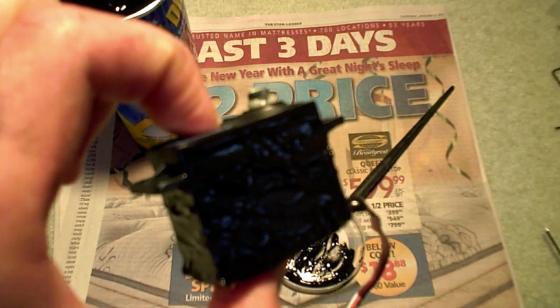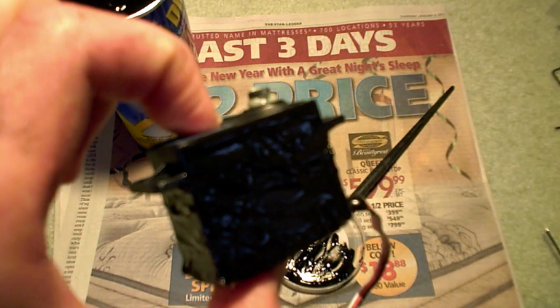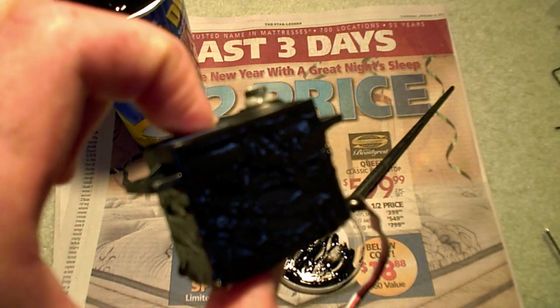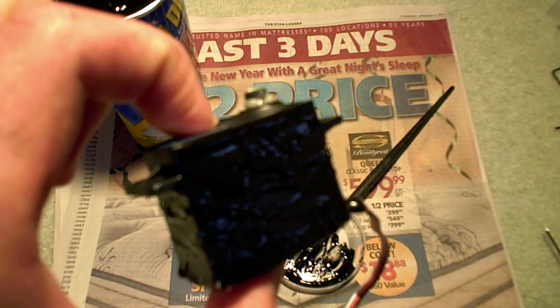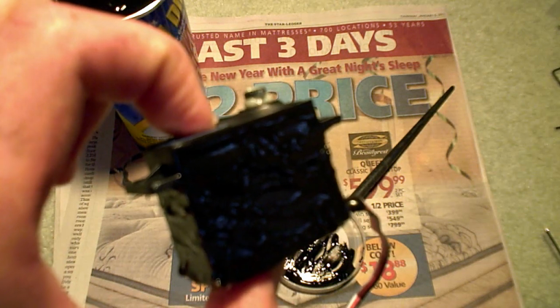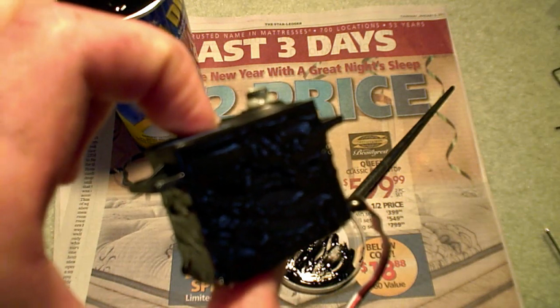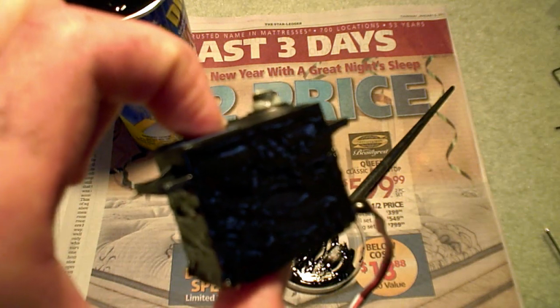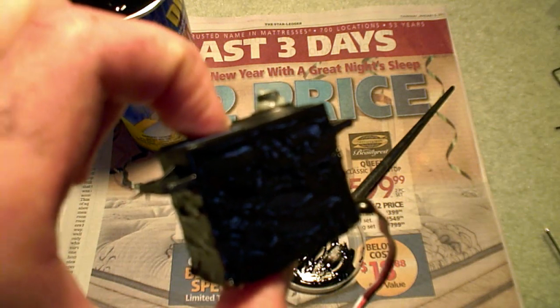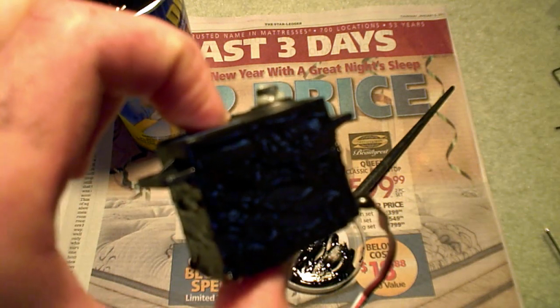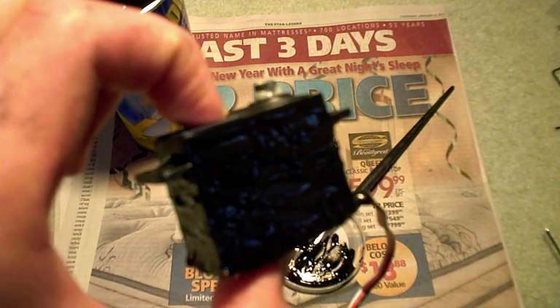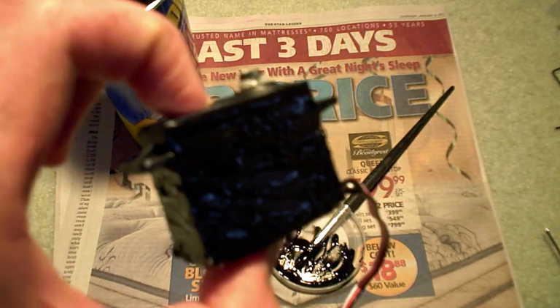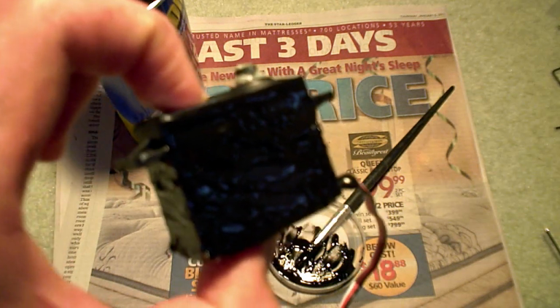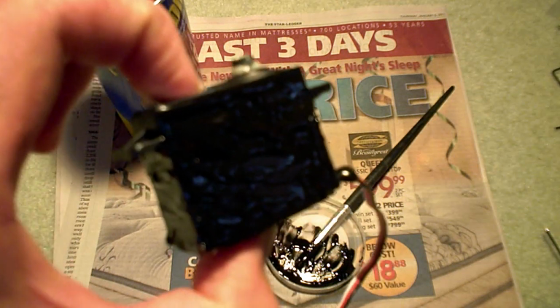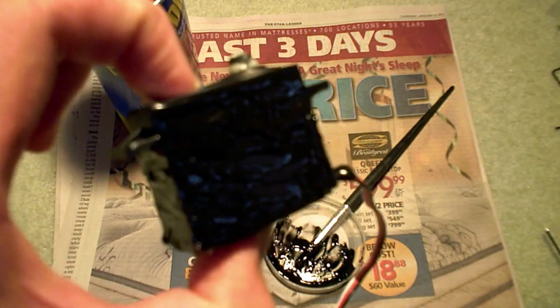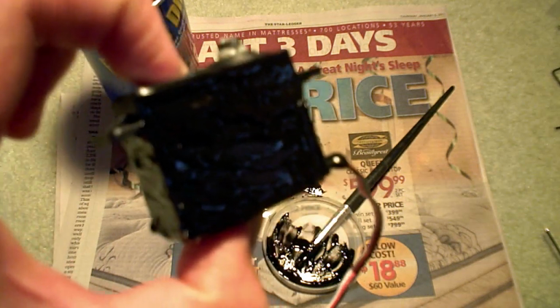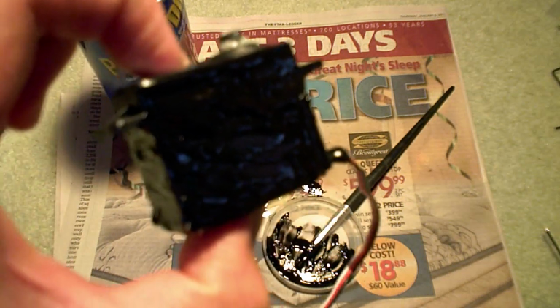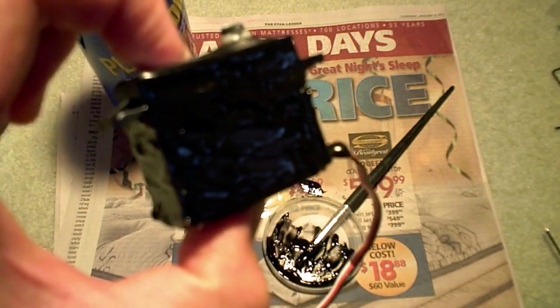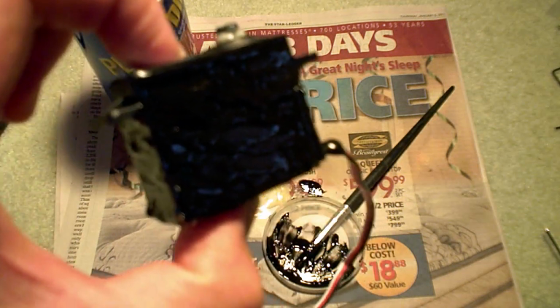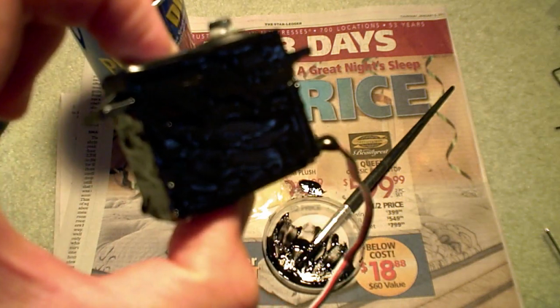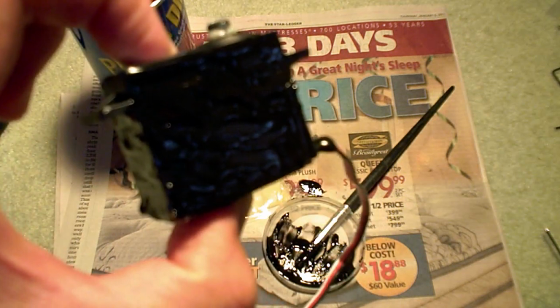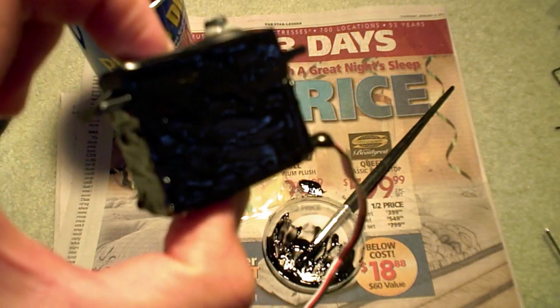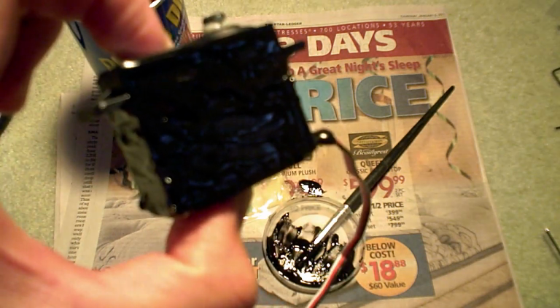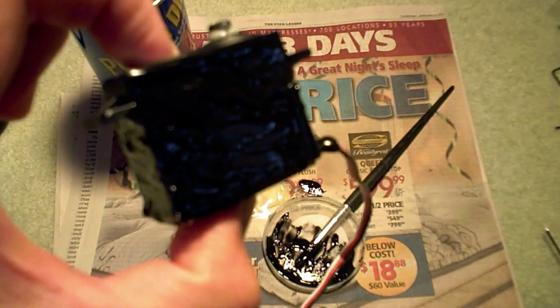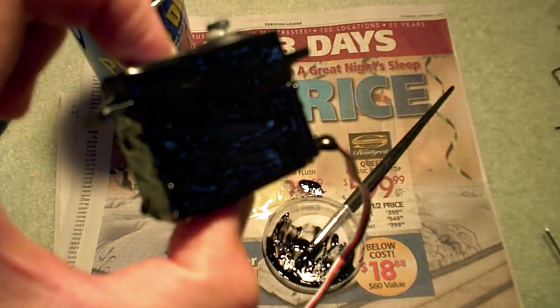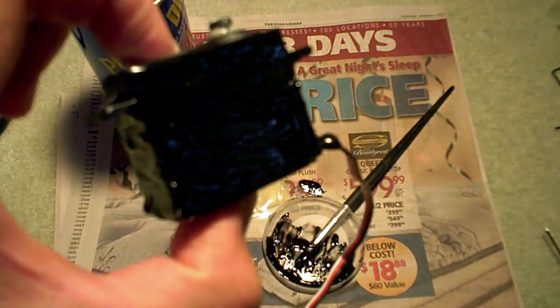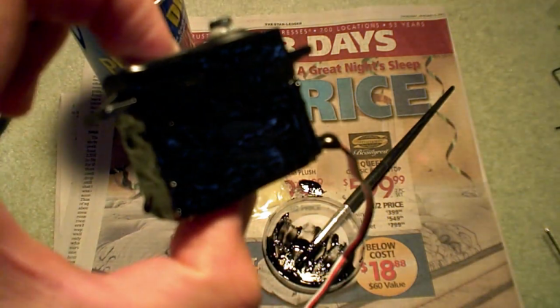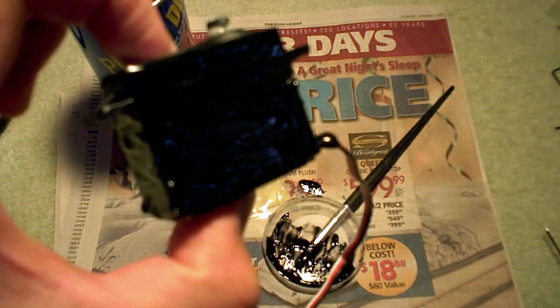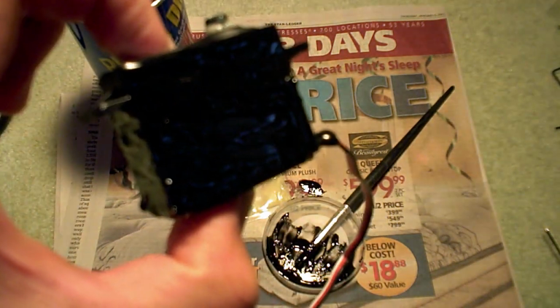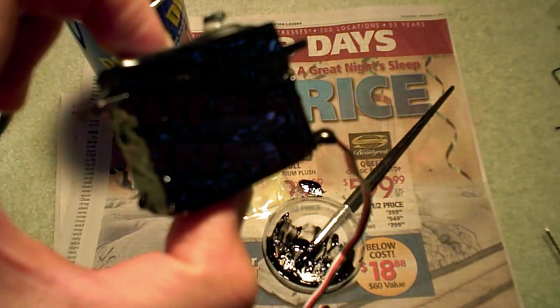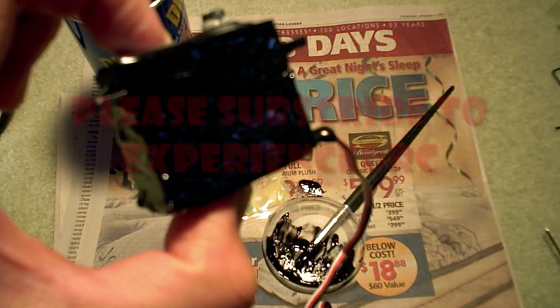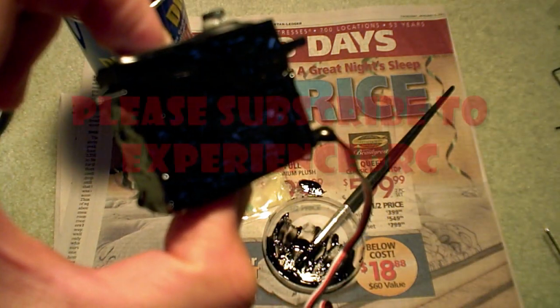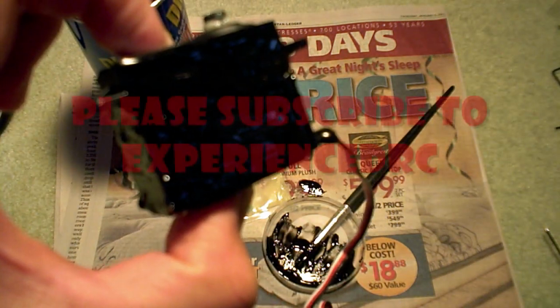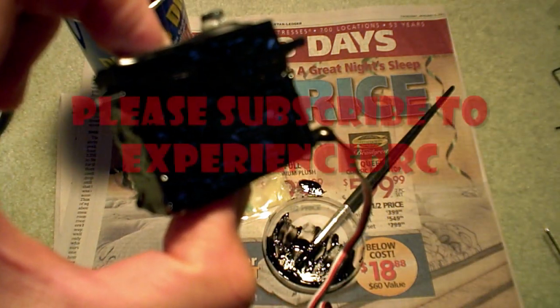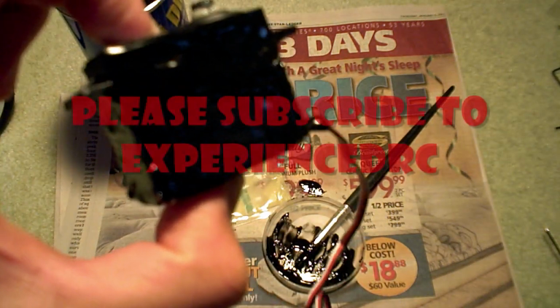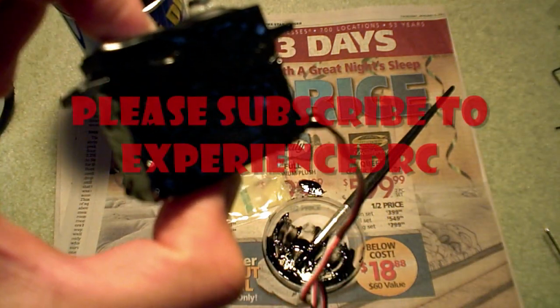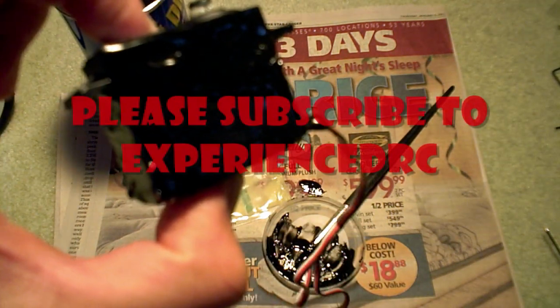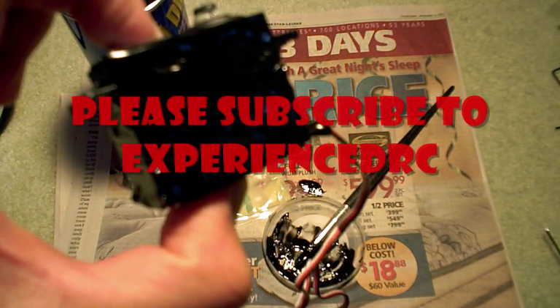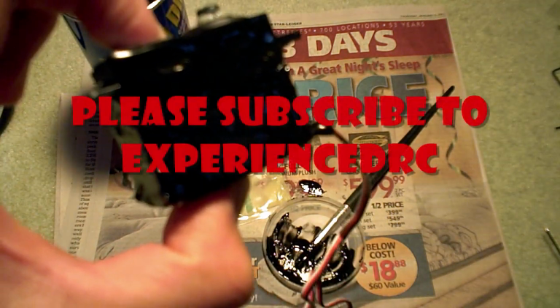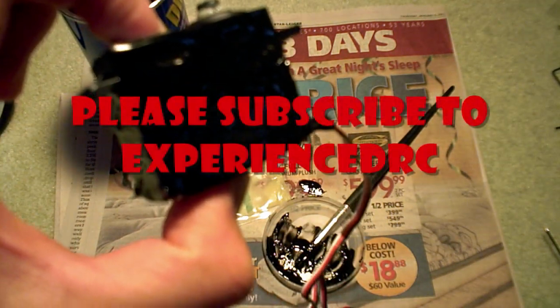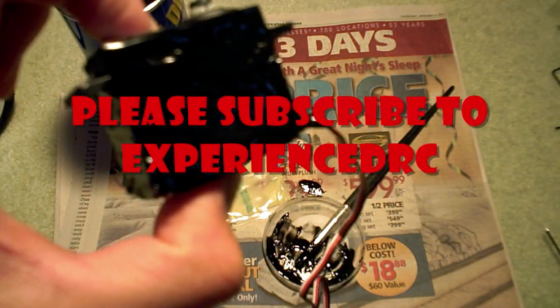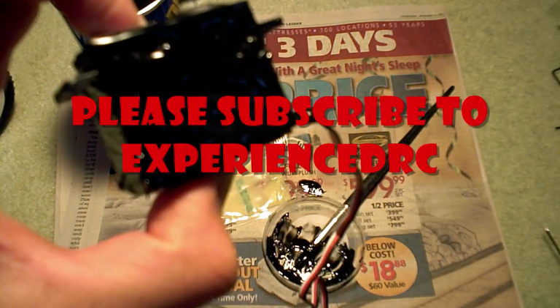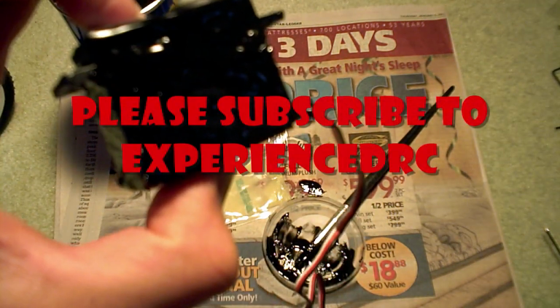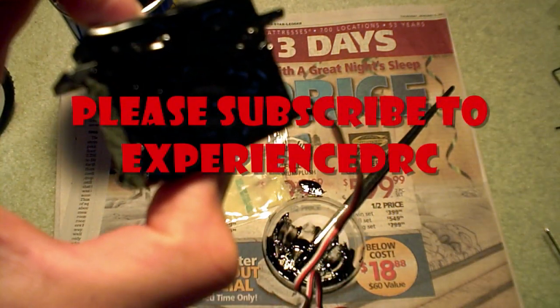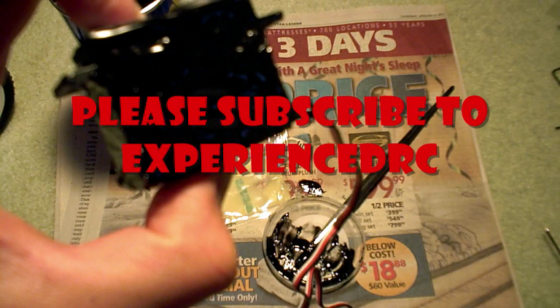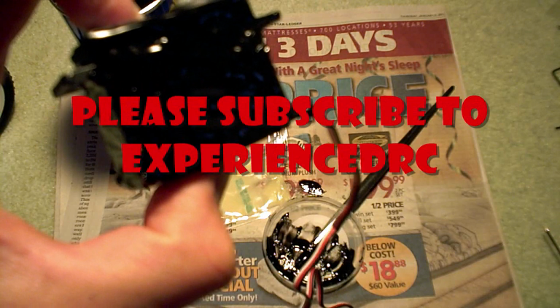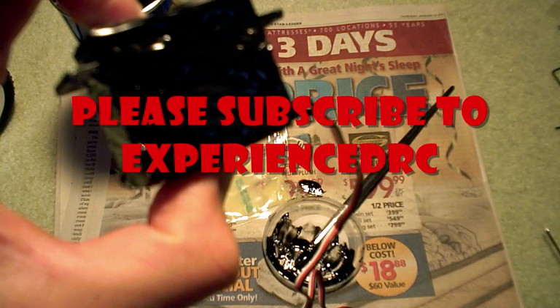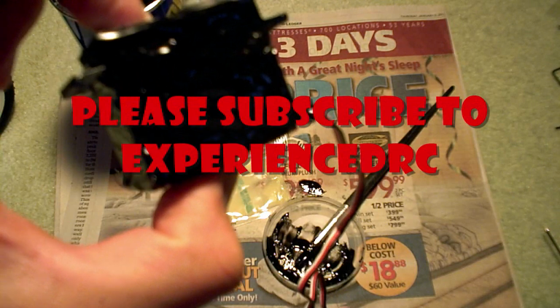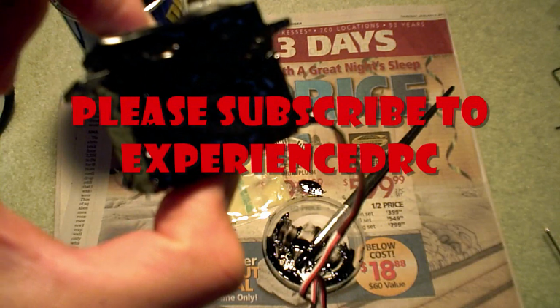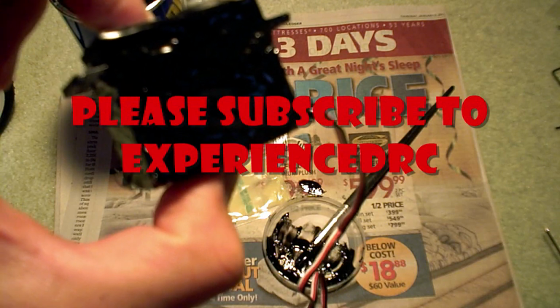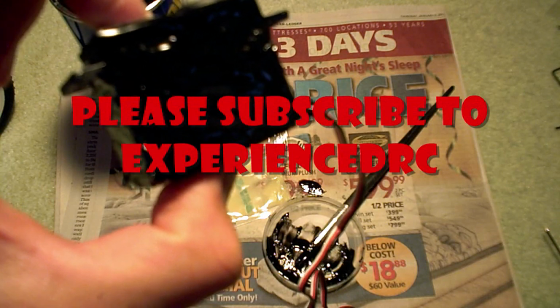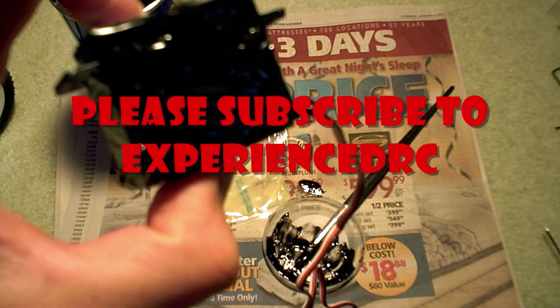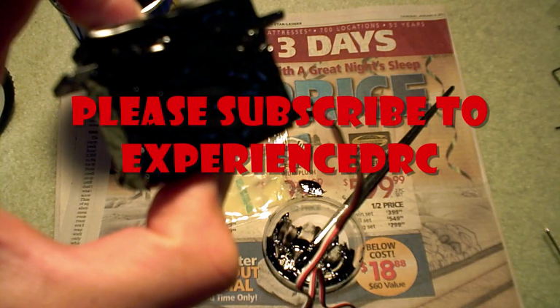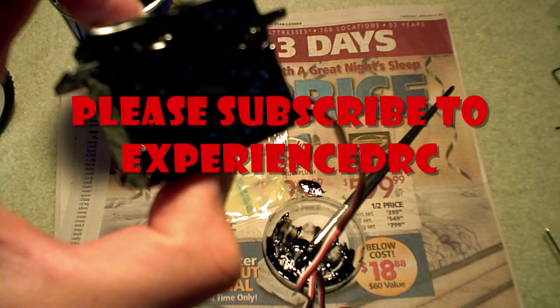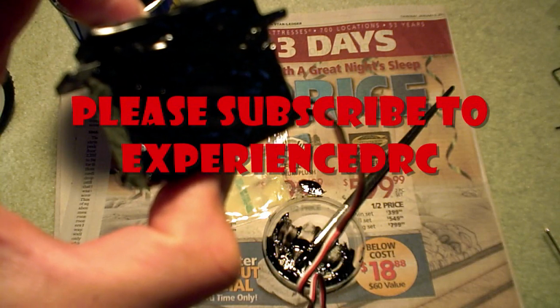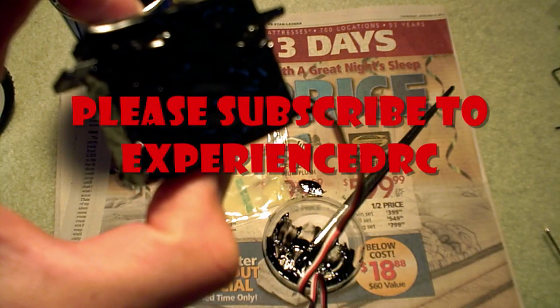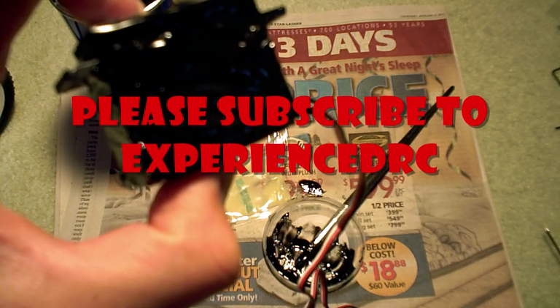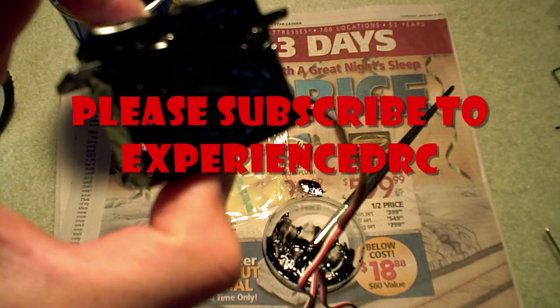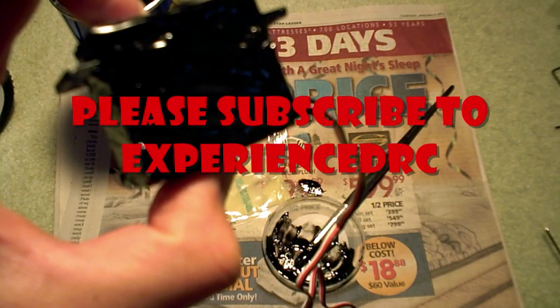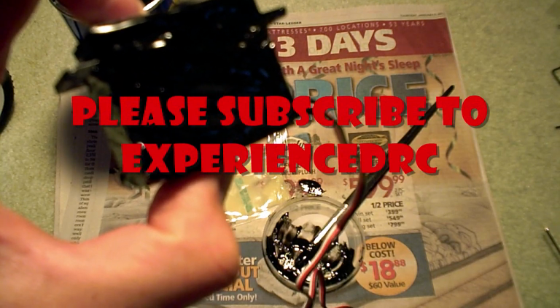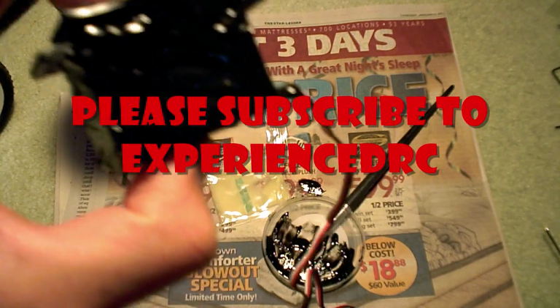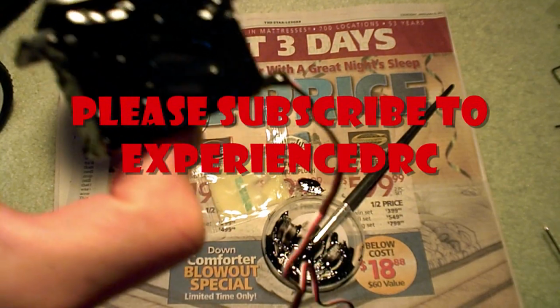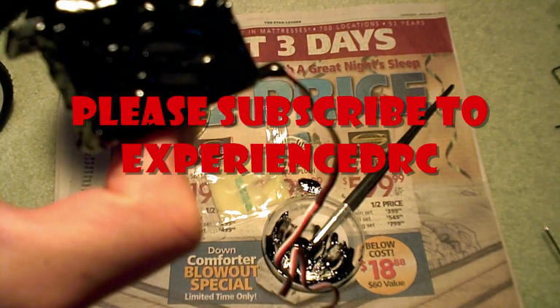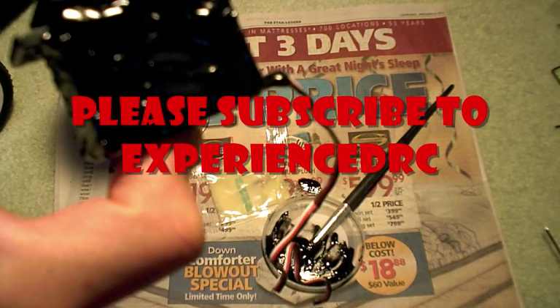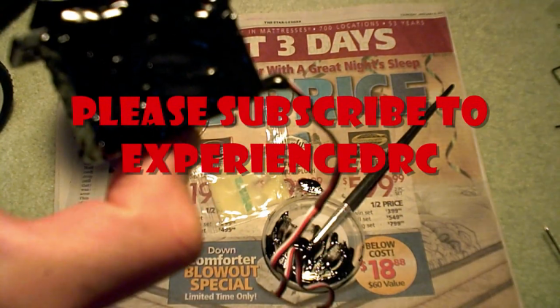Thank you for watching and stay tuned for more videos on Experienced RC.